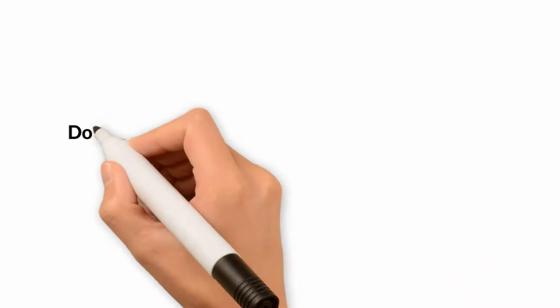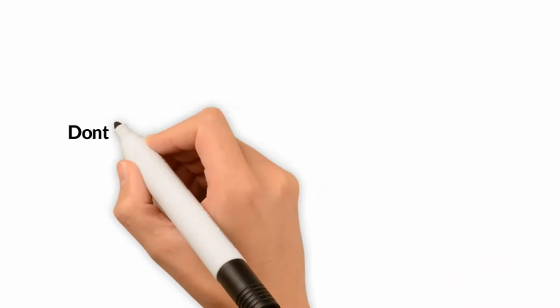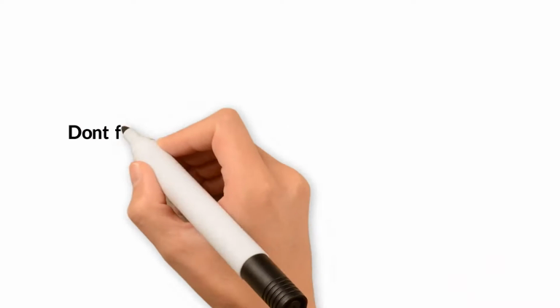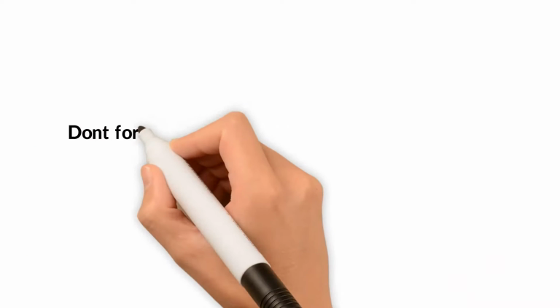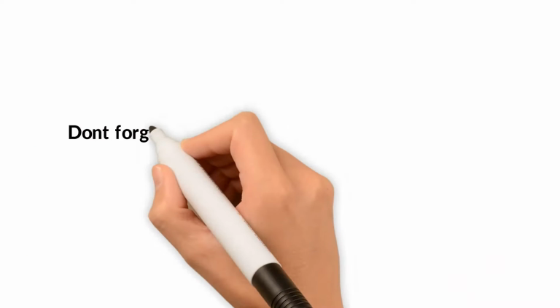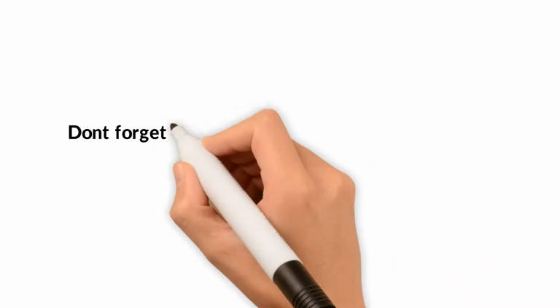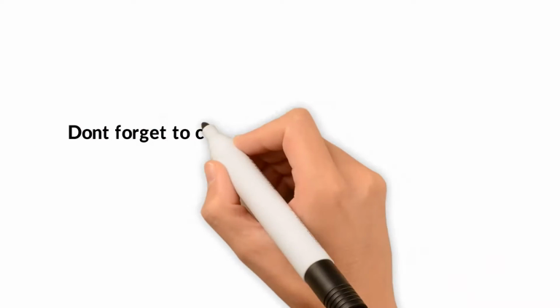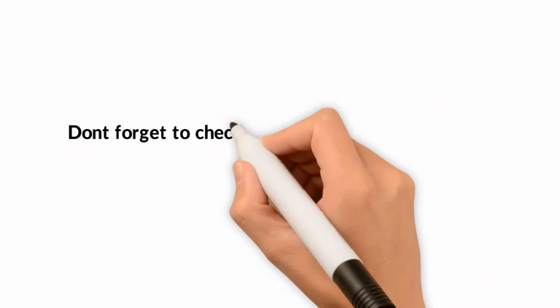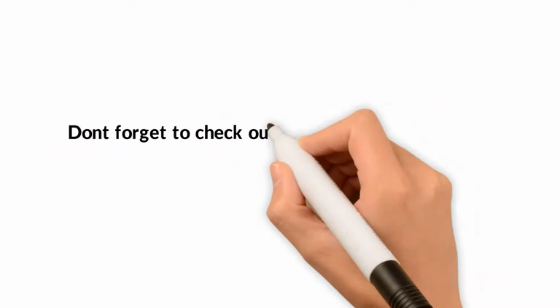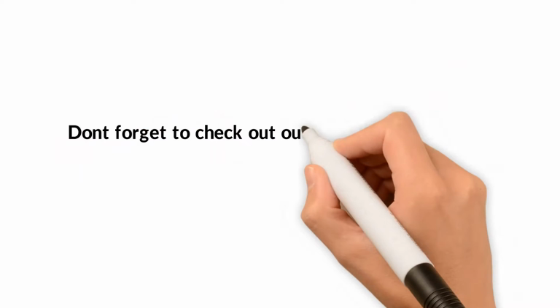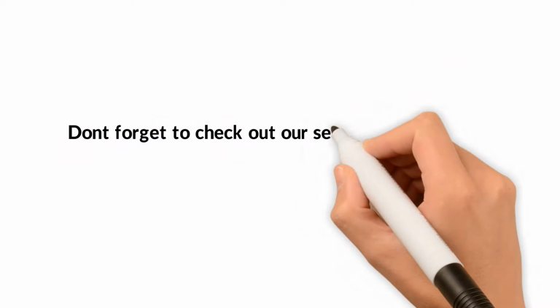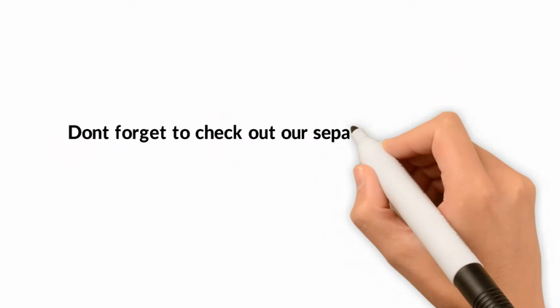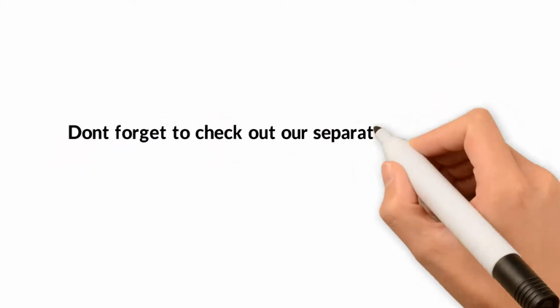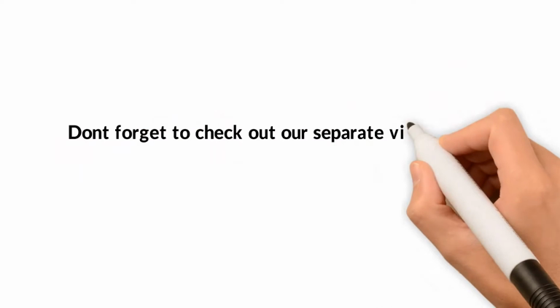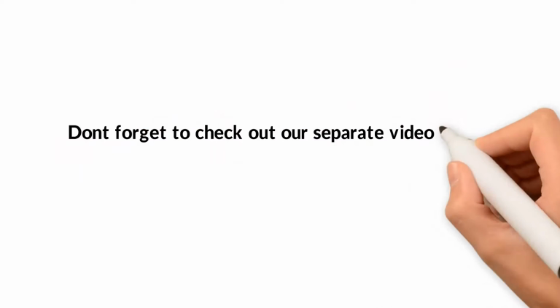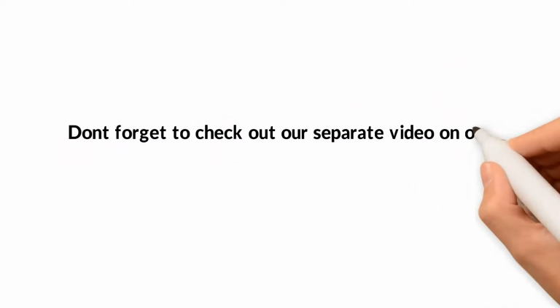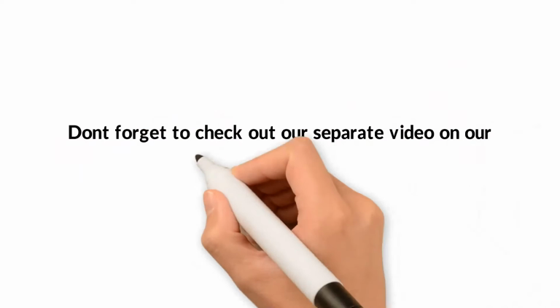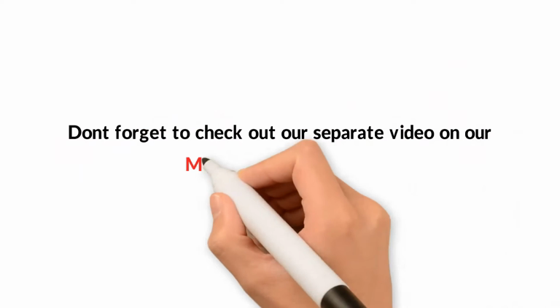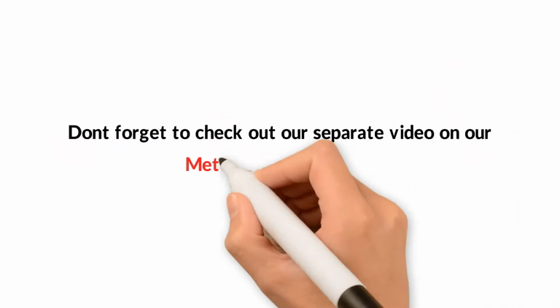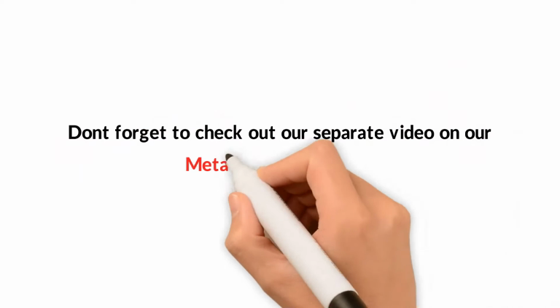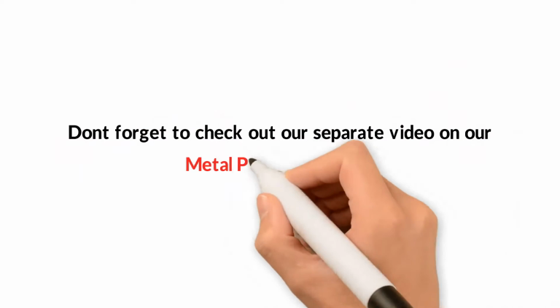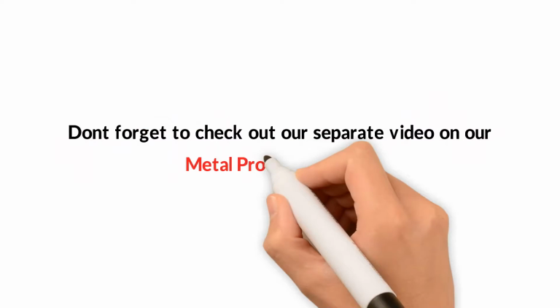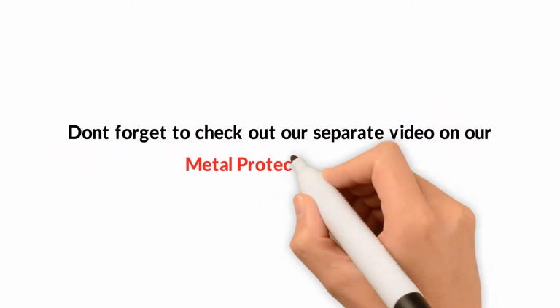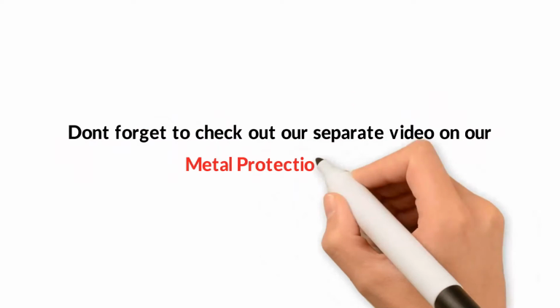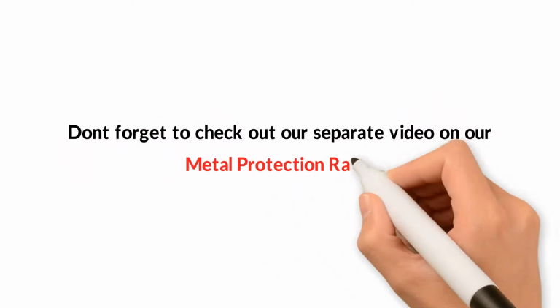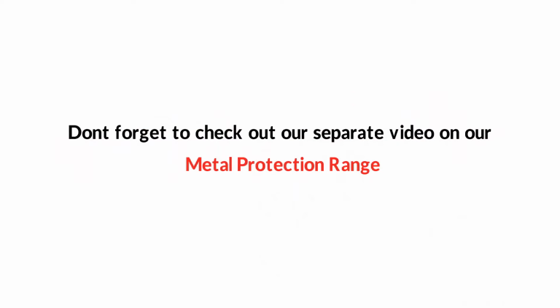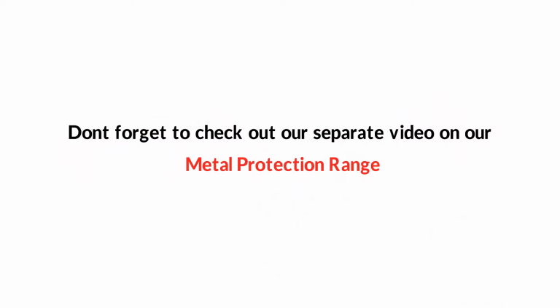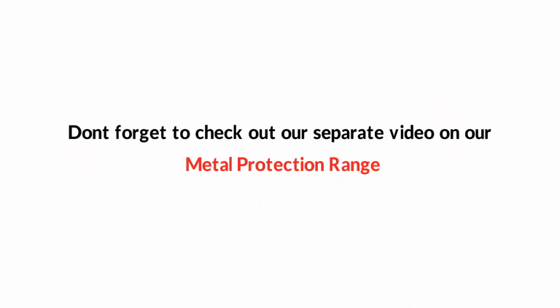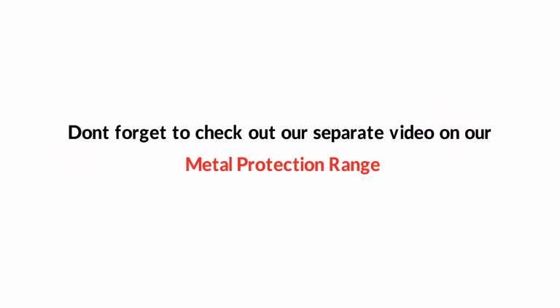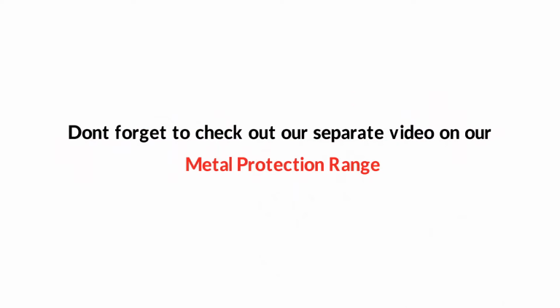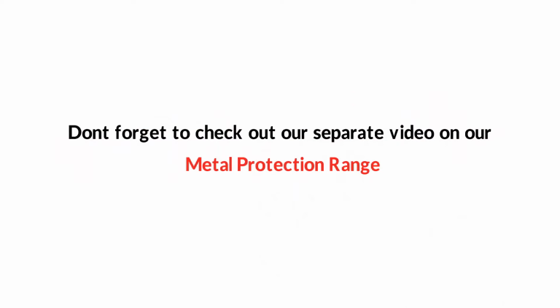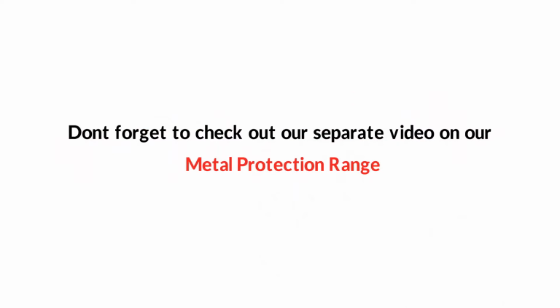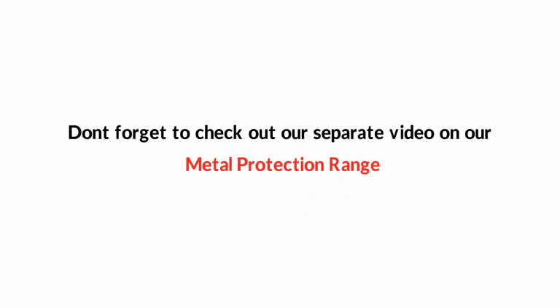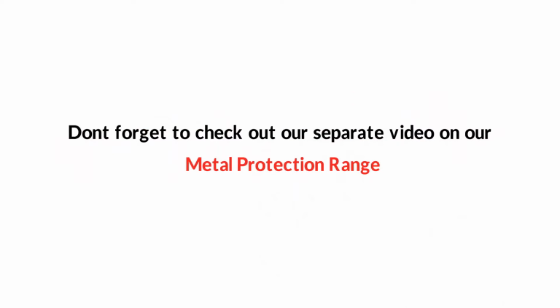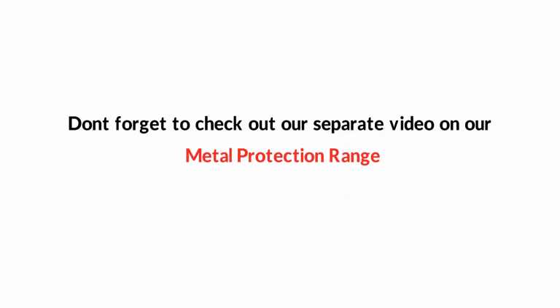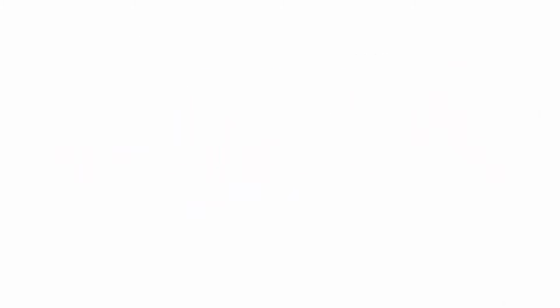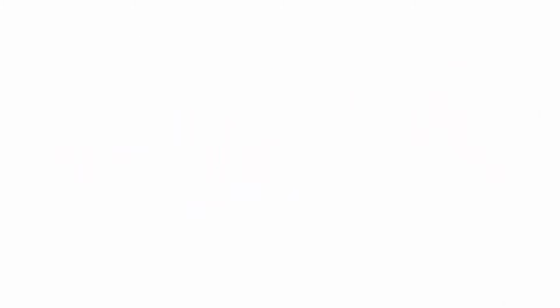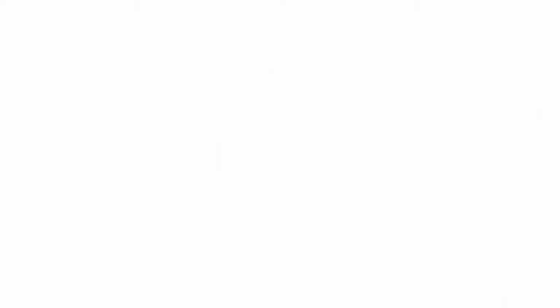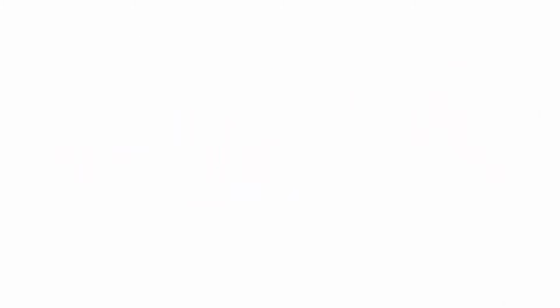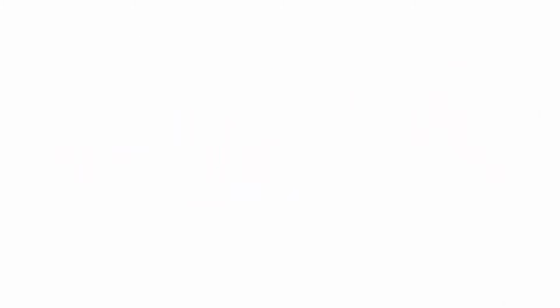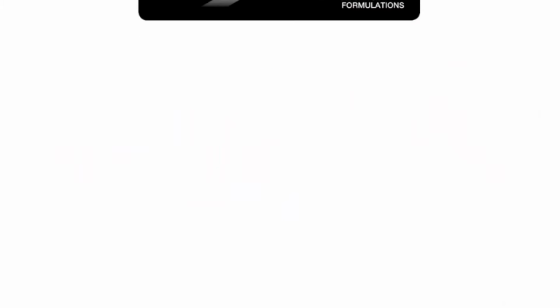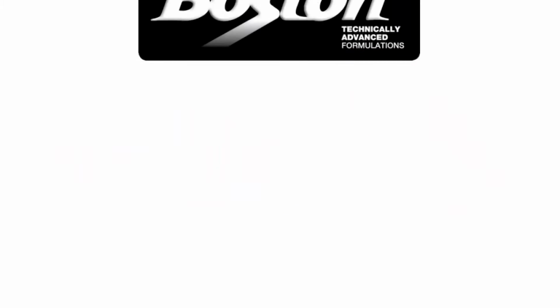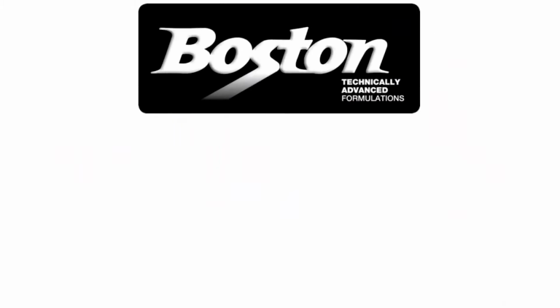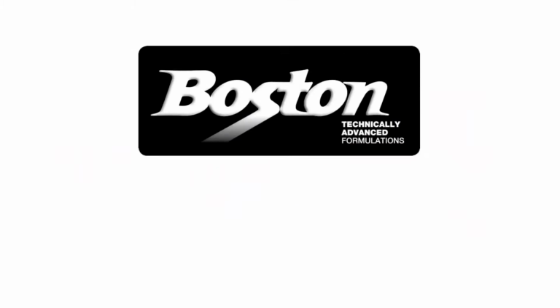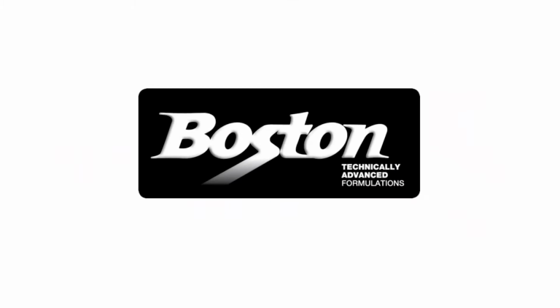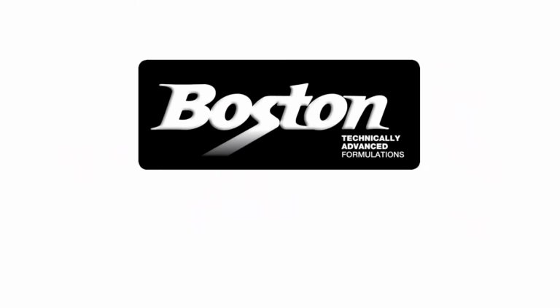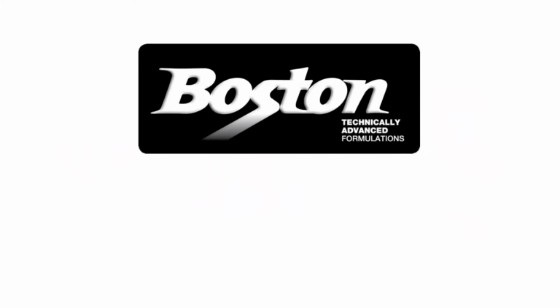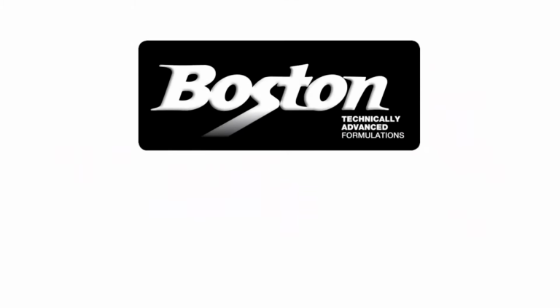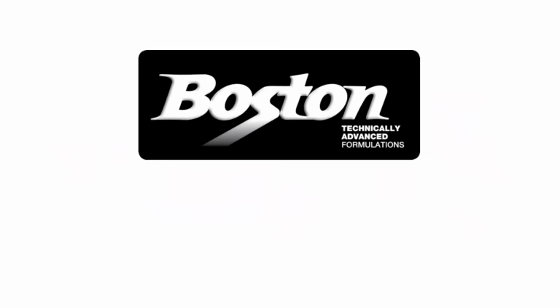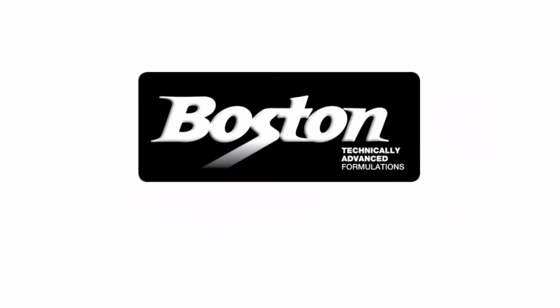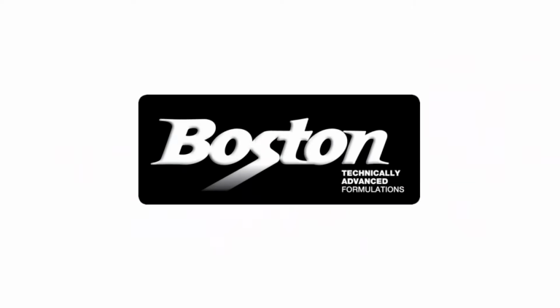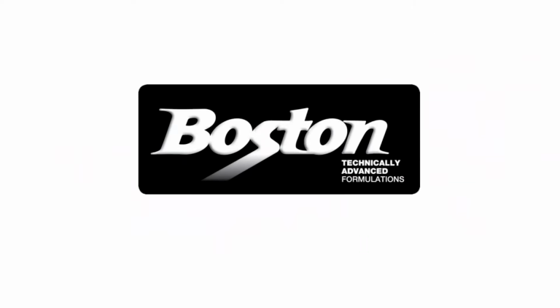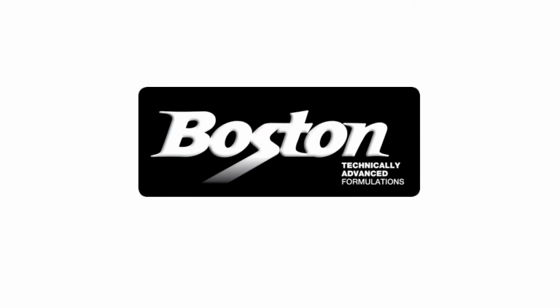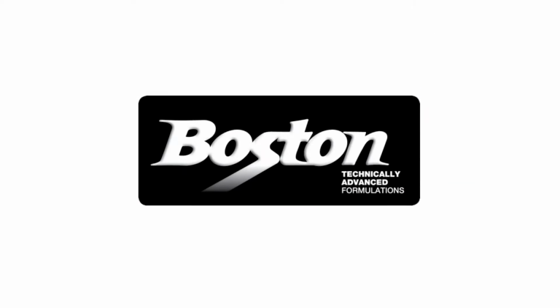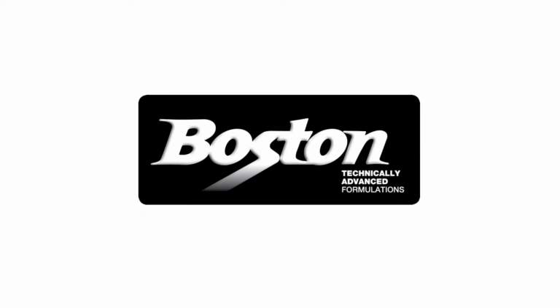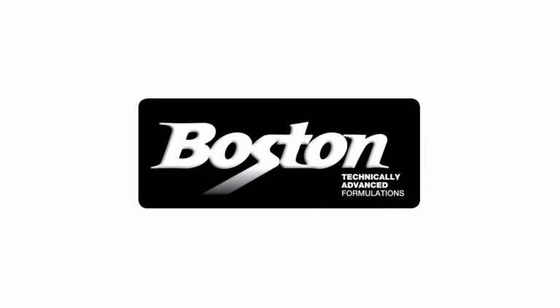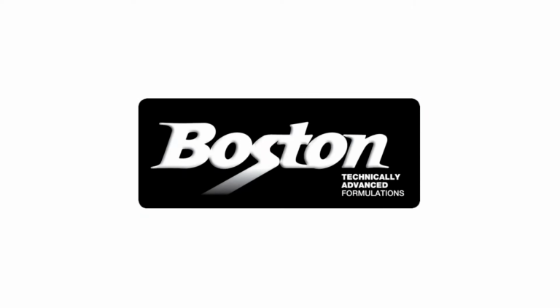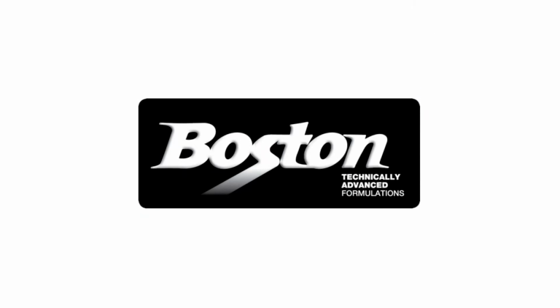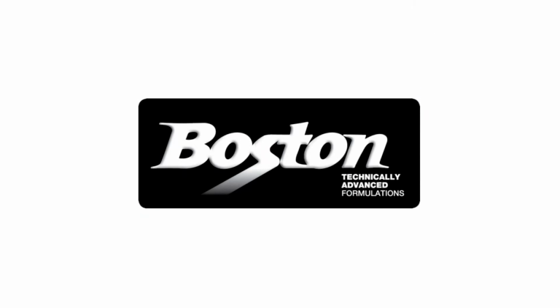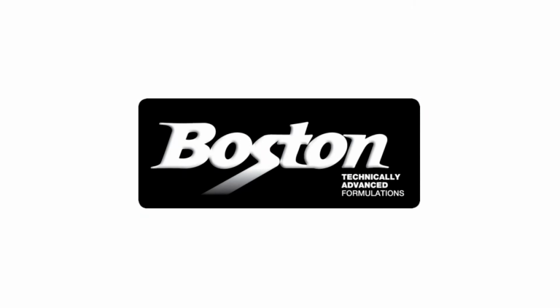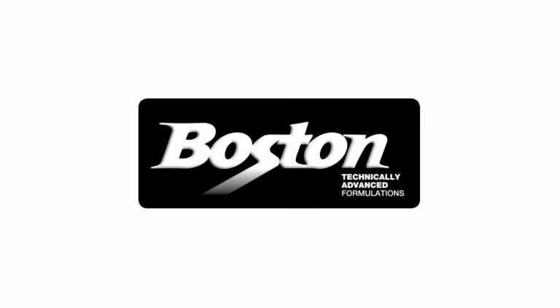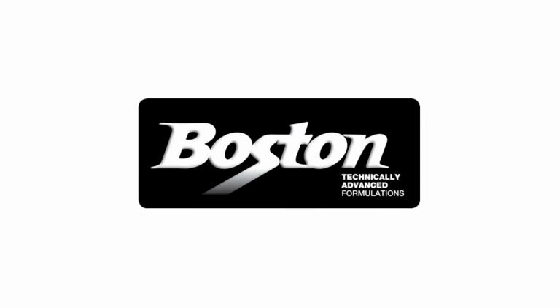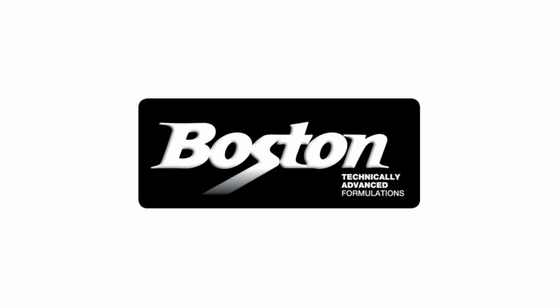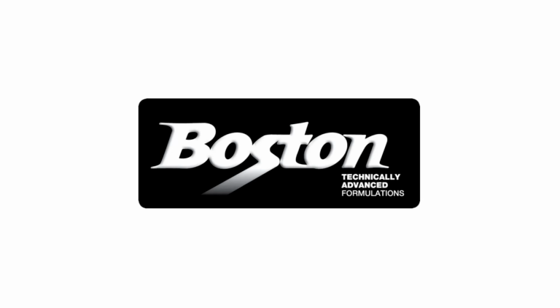Don't forget to check out our separate video on our metal protection range. Boston — technically advanced formulations.